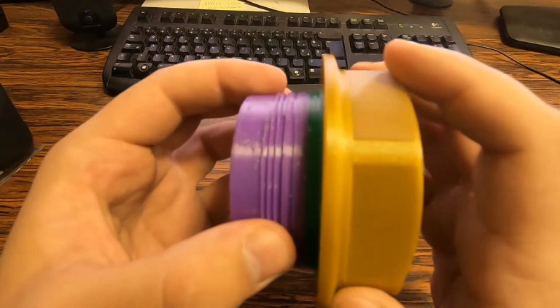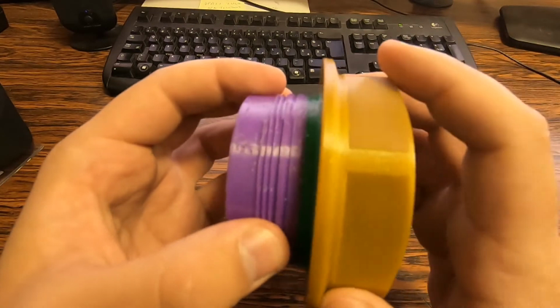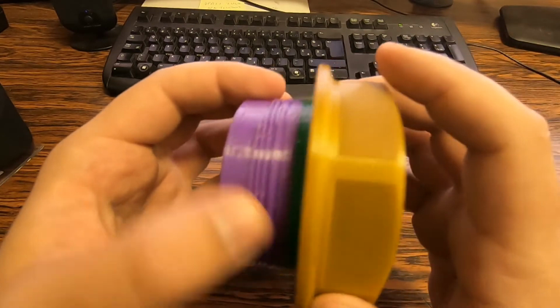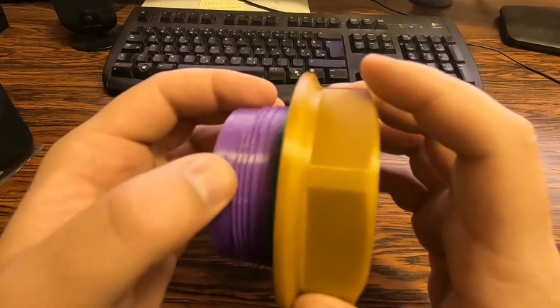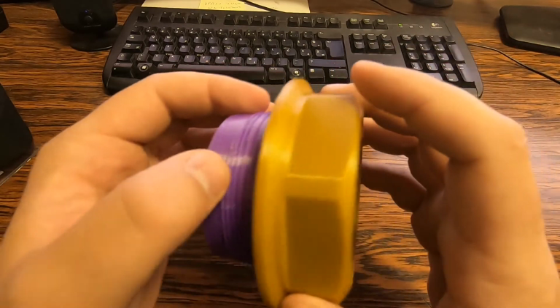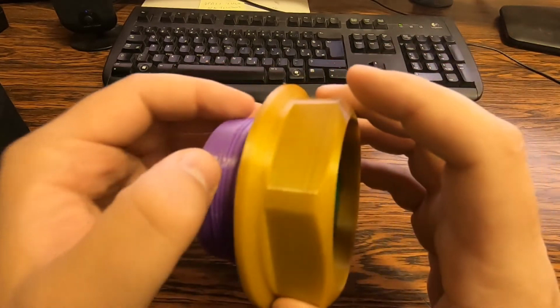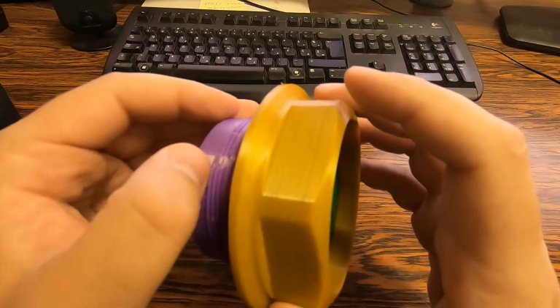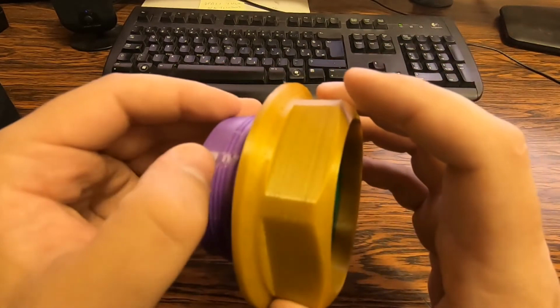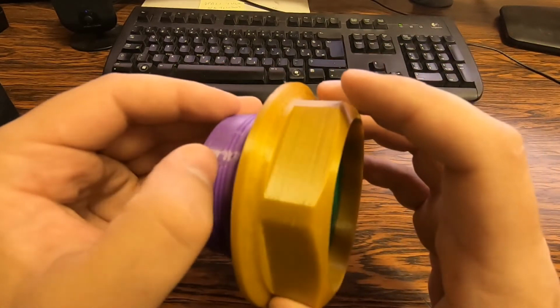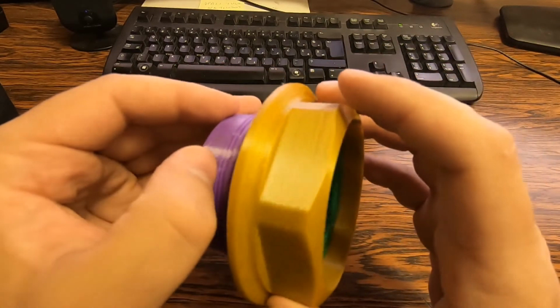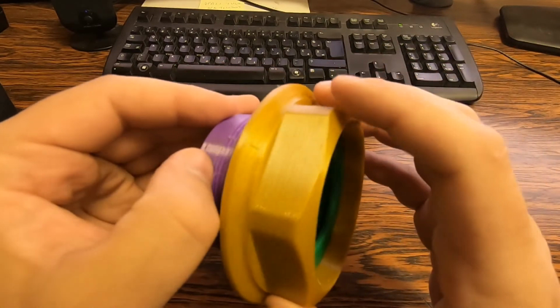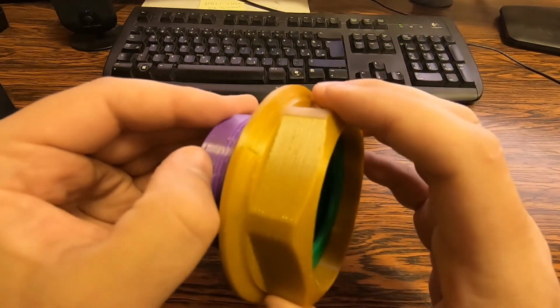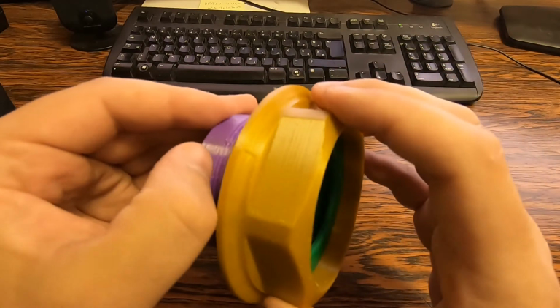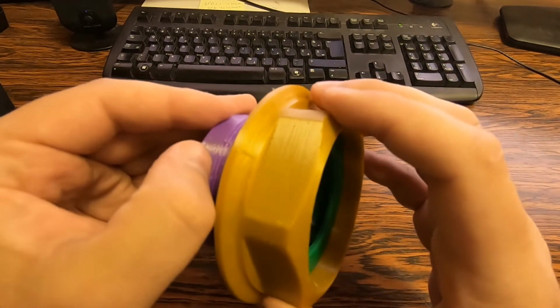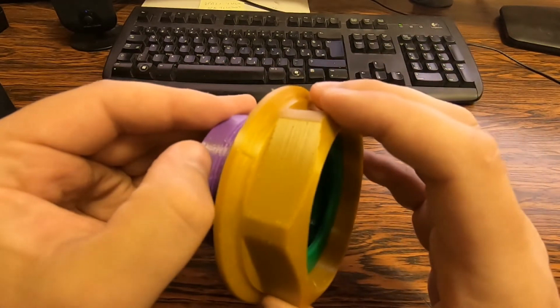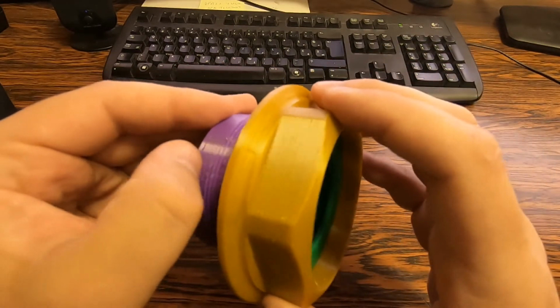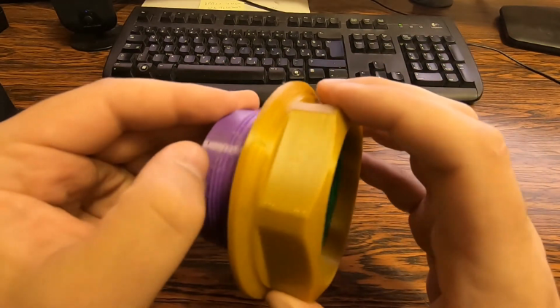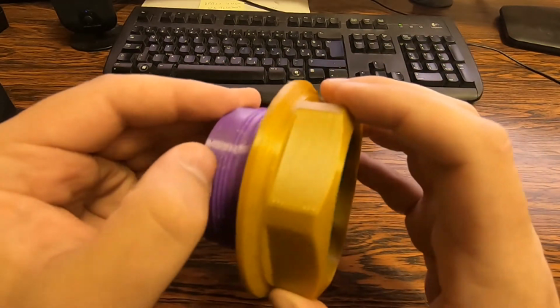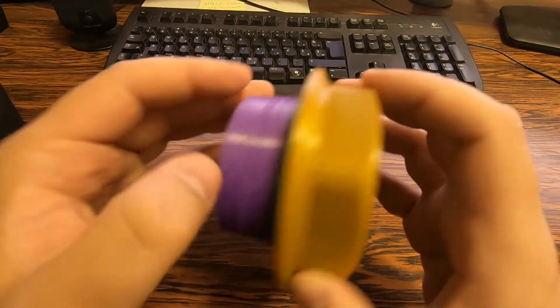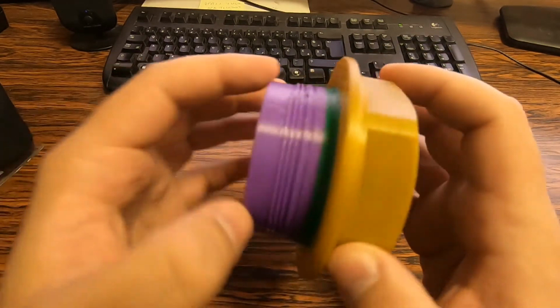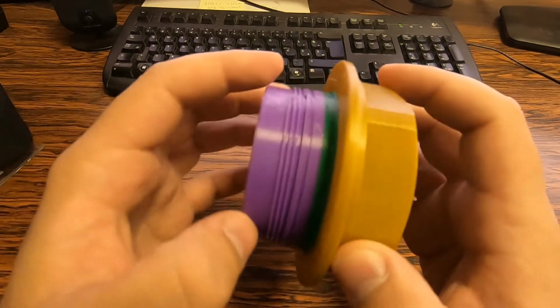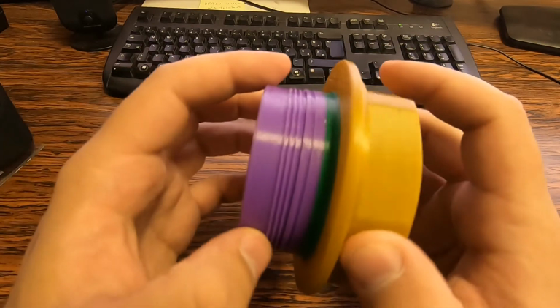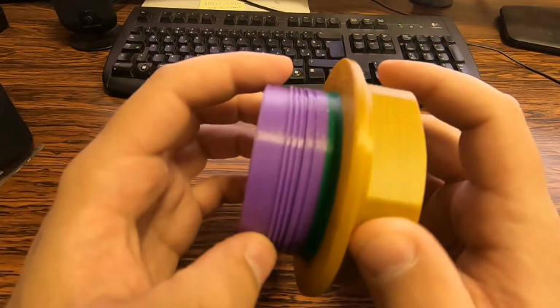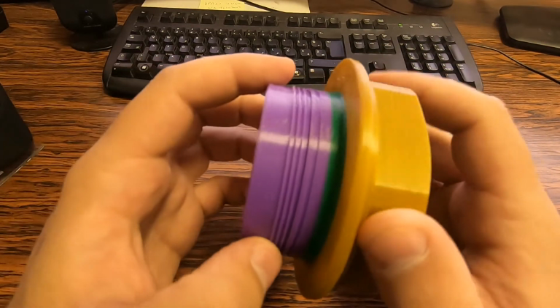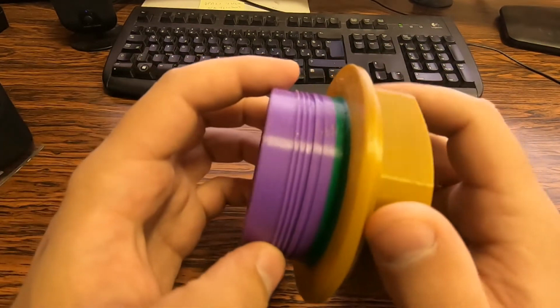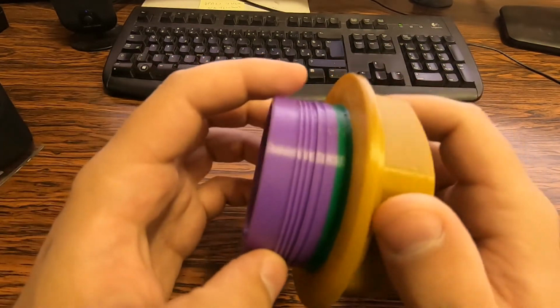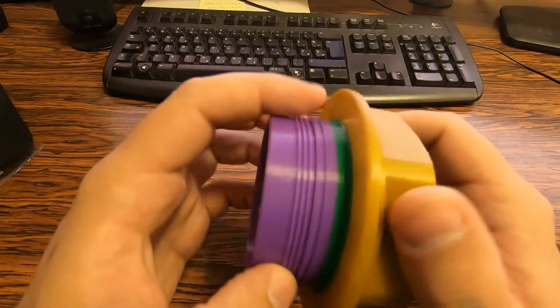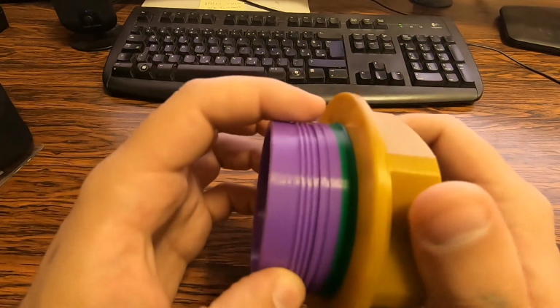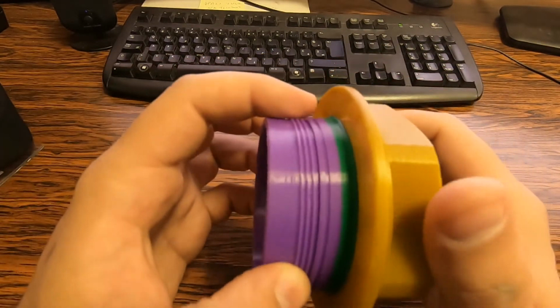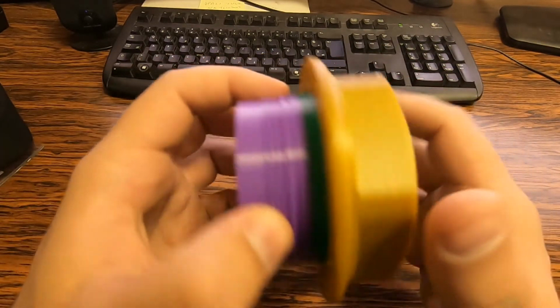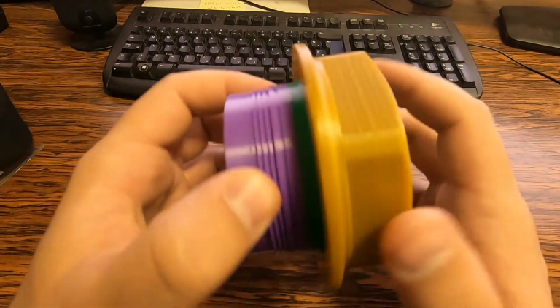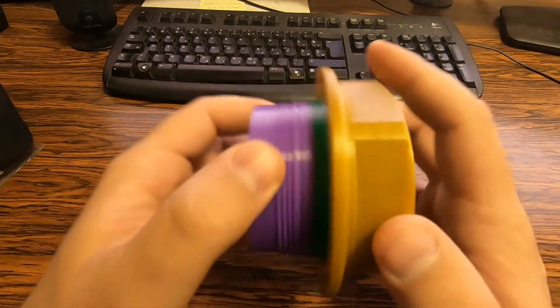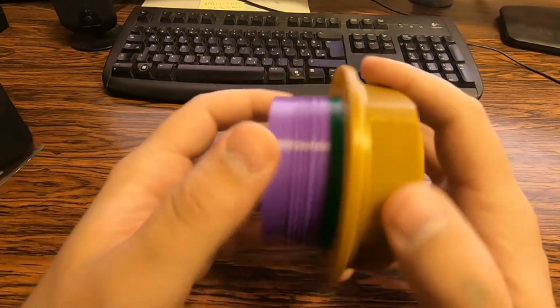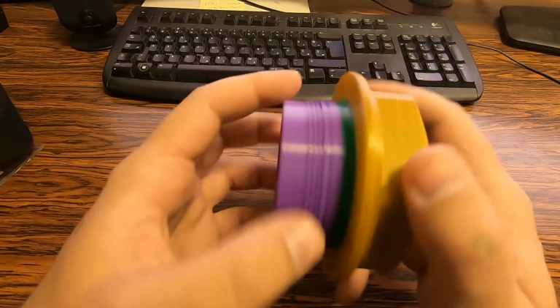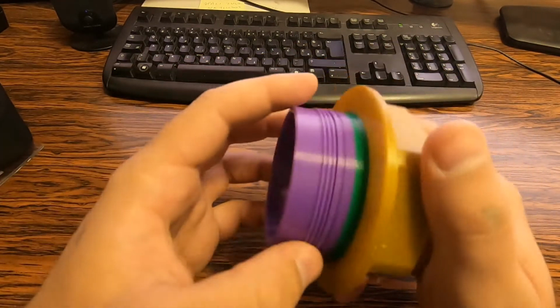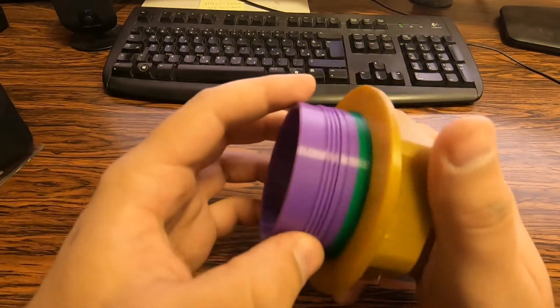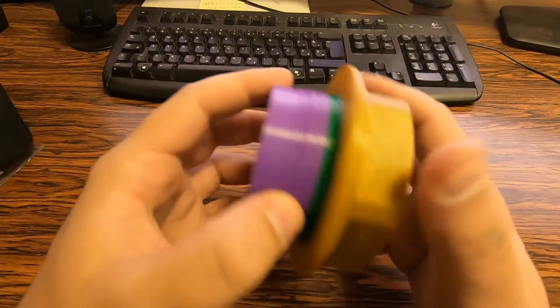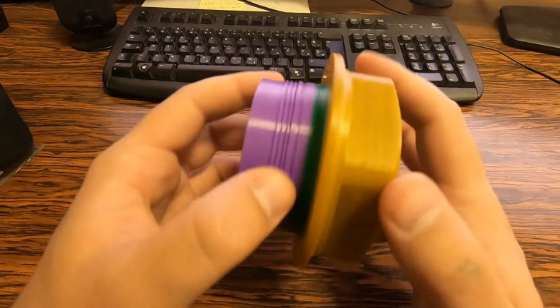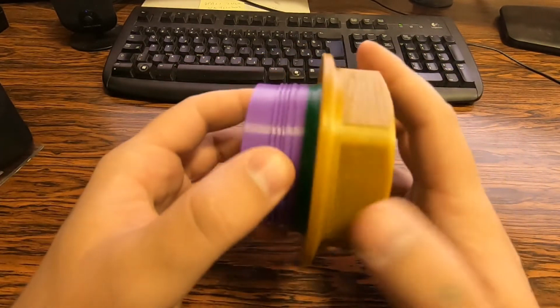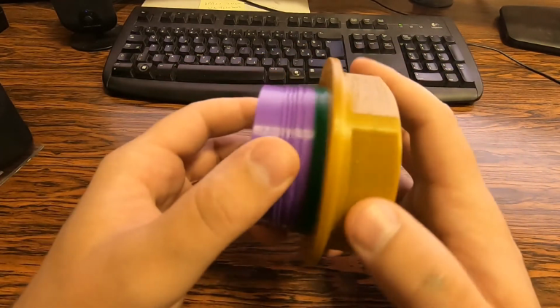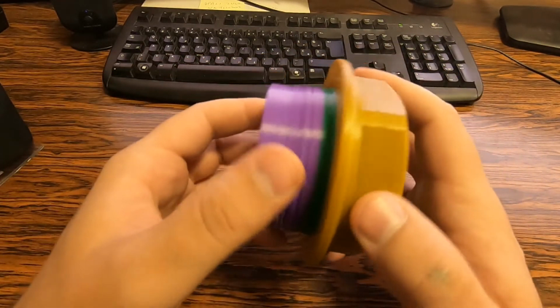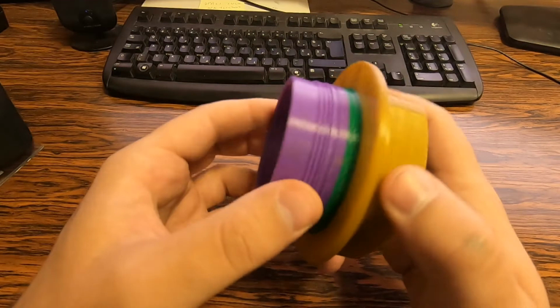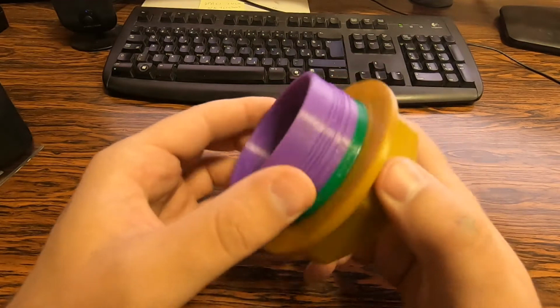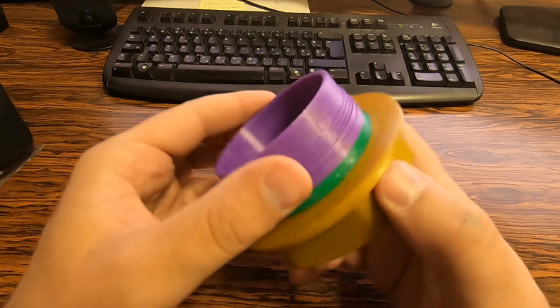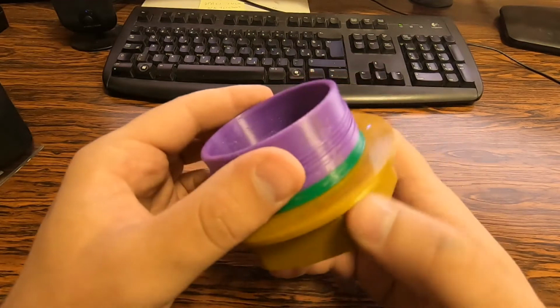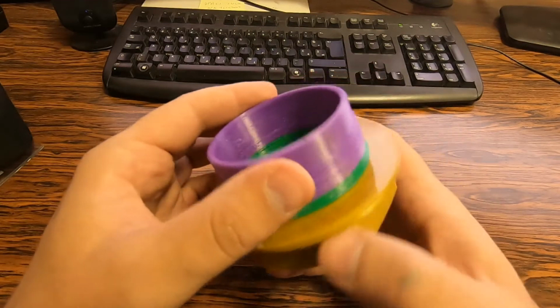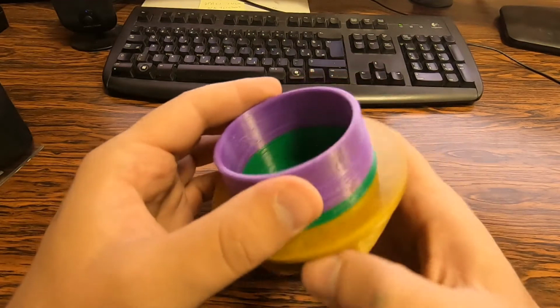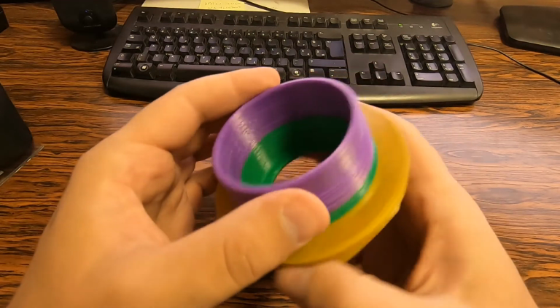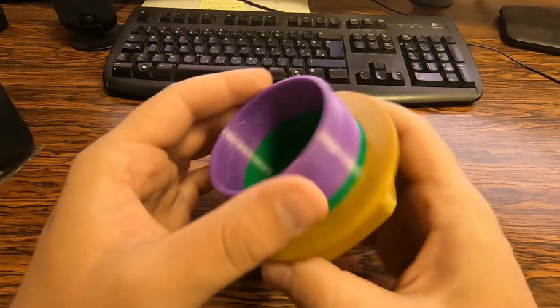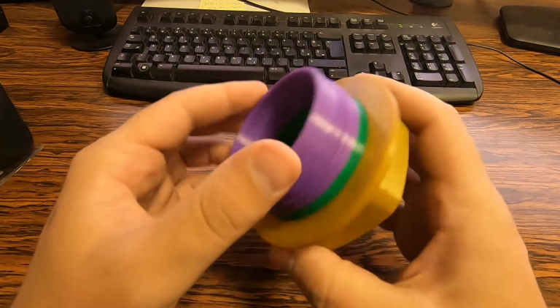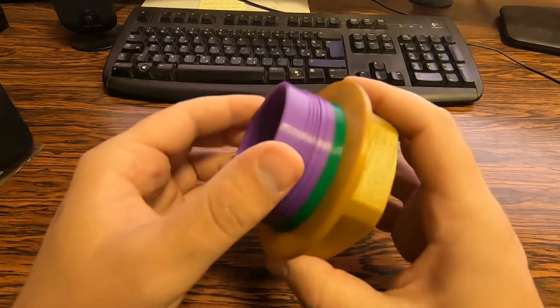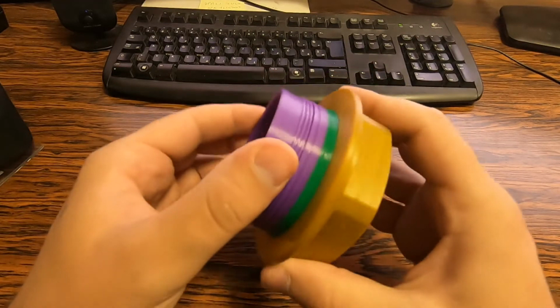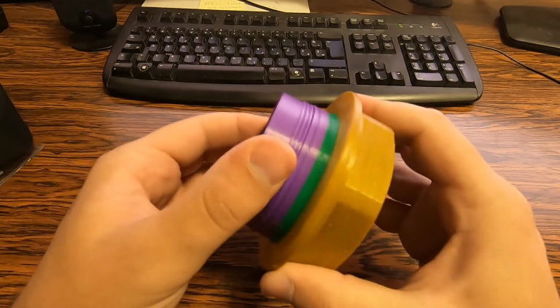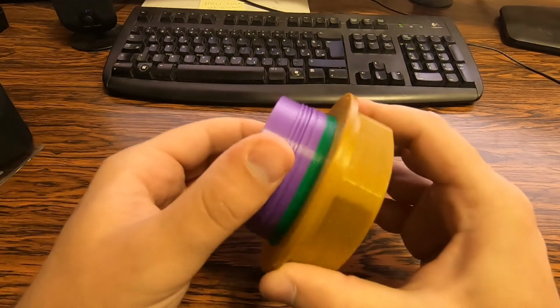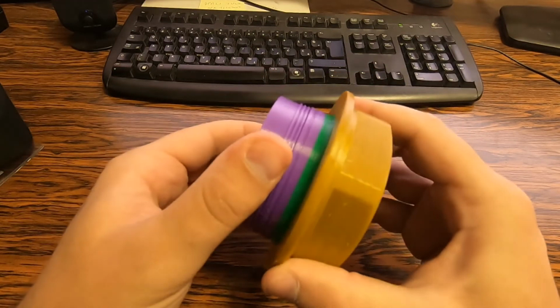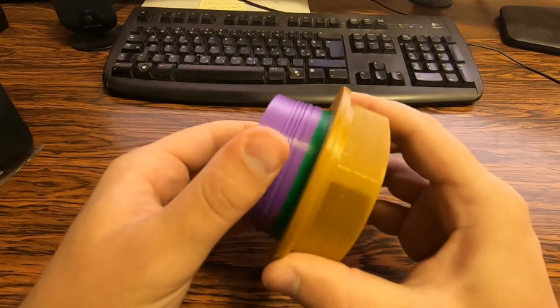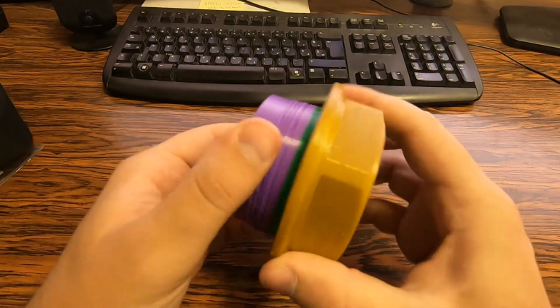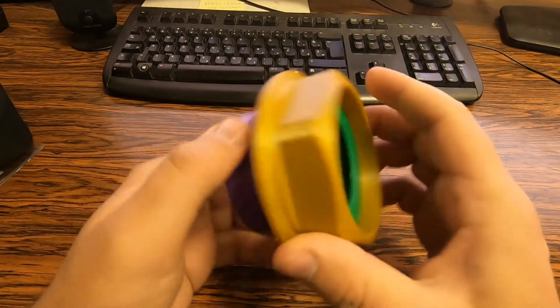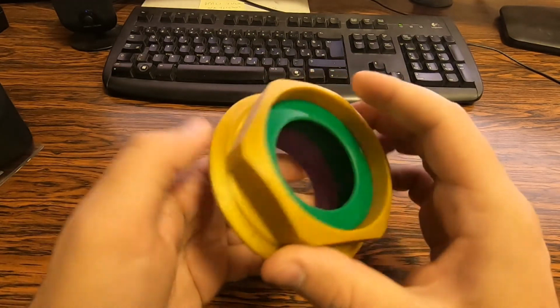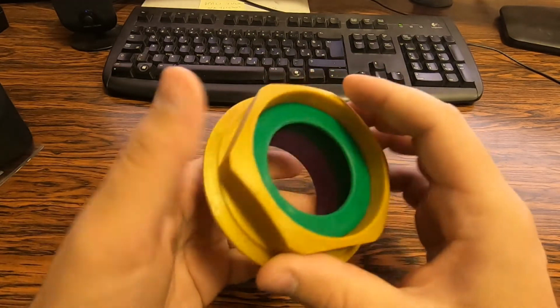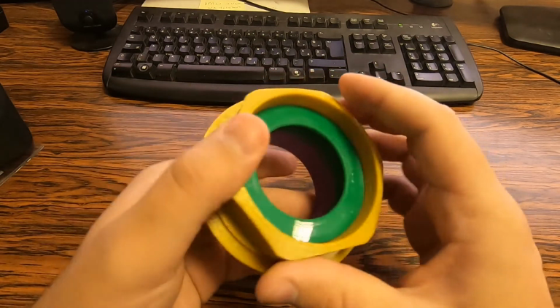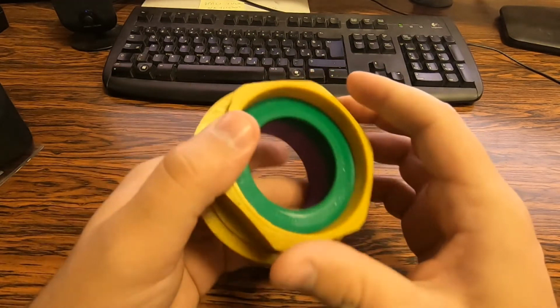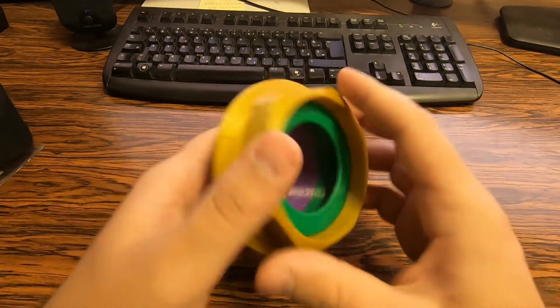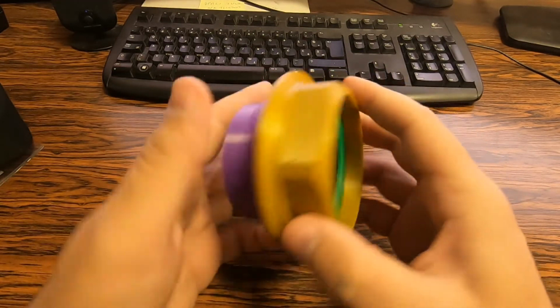So the thread would come out nice. If you go with a higher layer height you will probably lose the thread and it wouldn't work on the wheel.